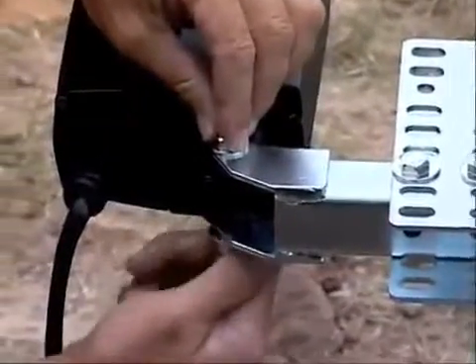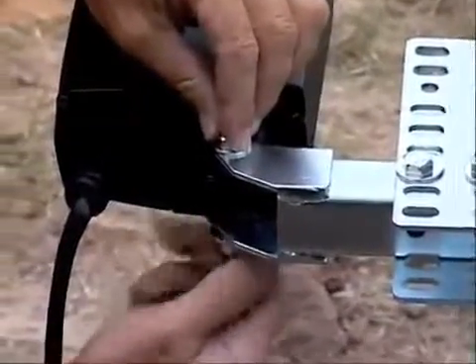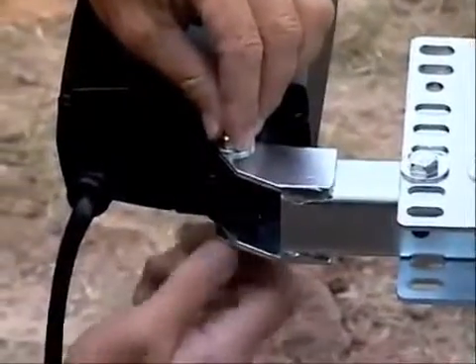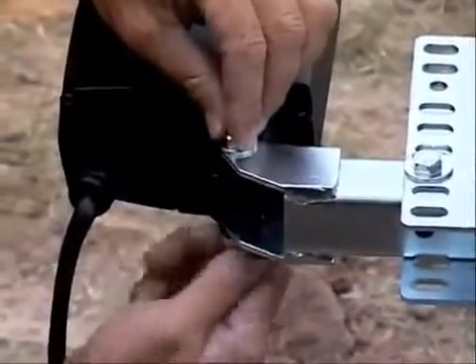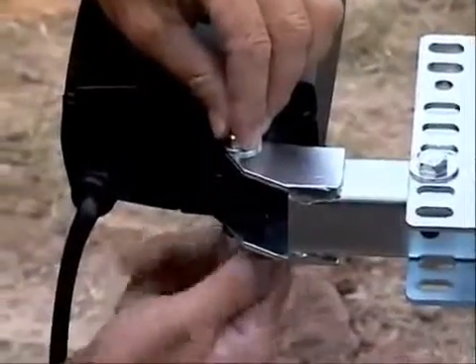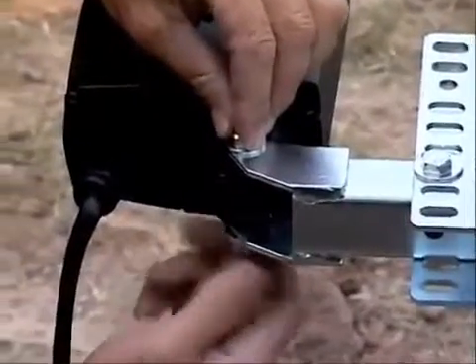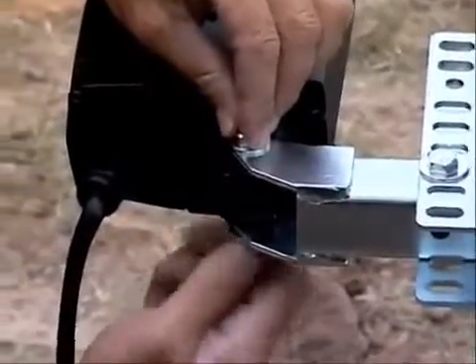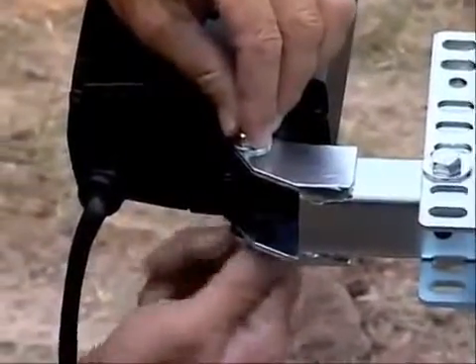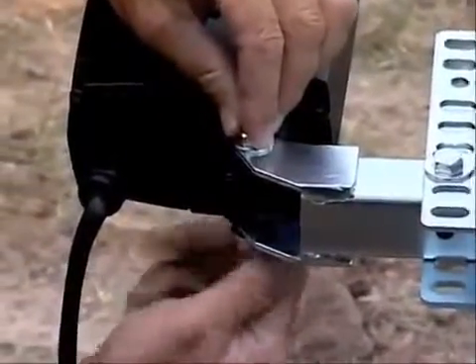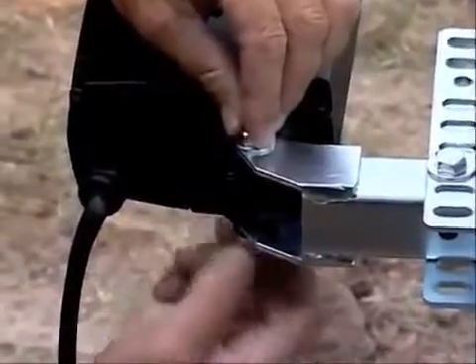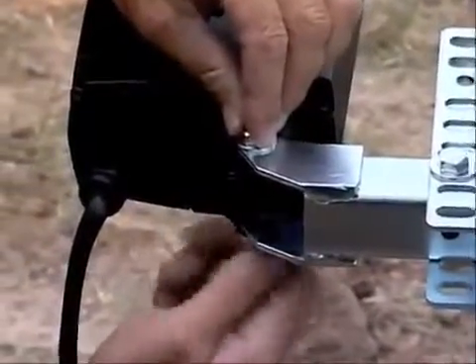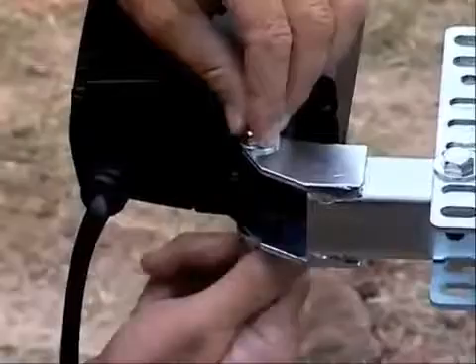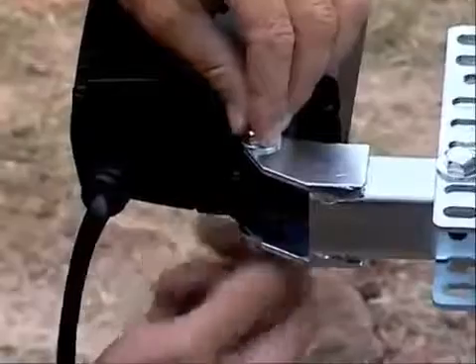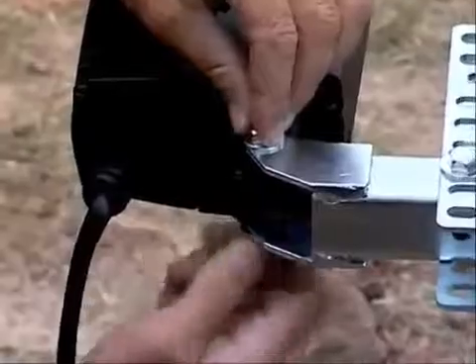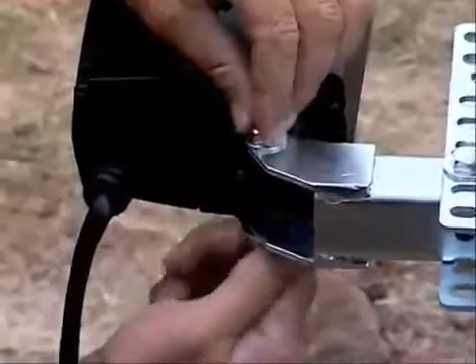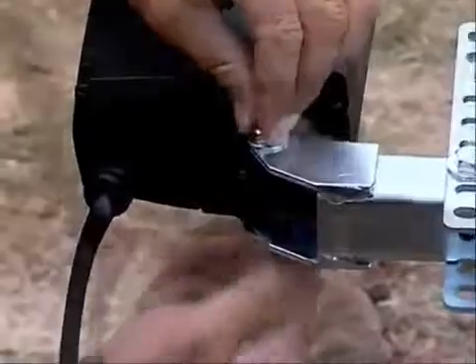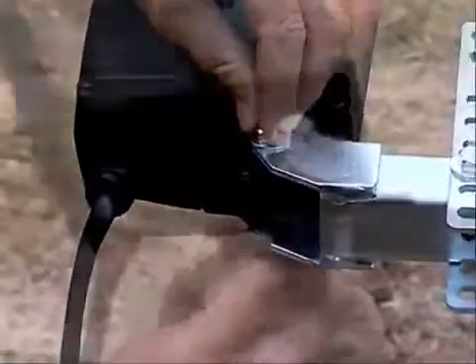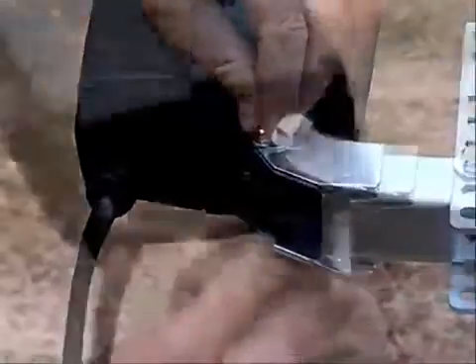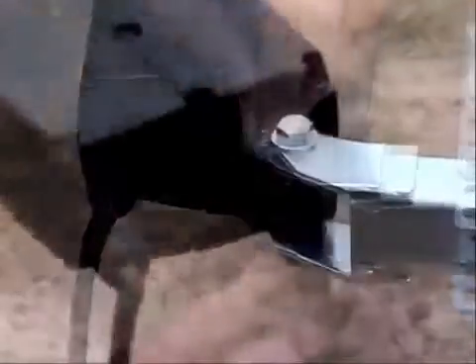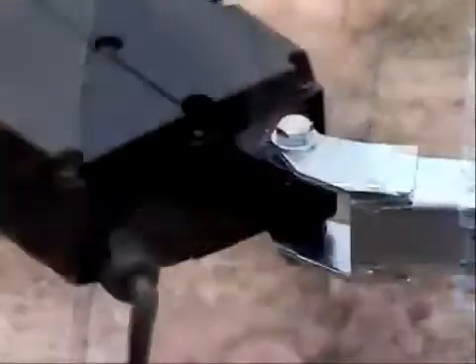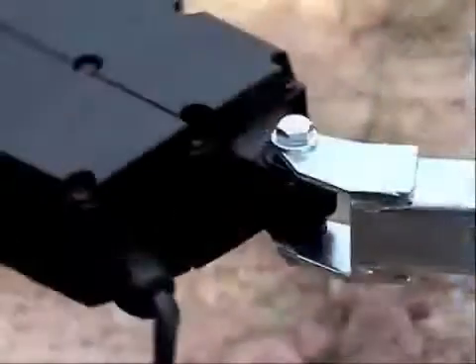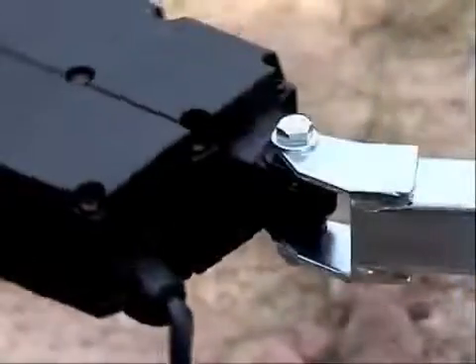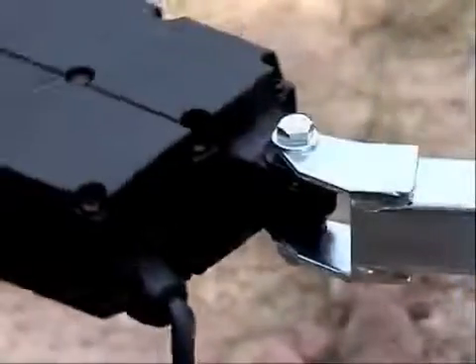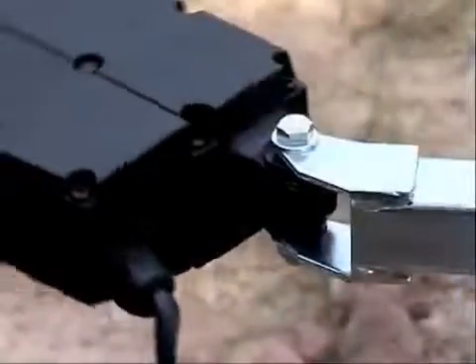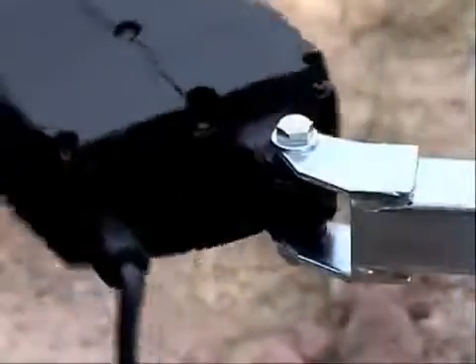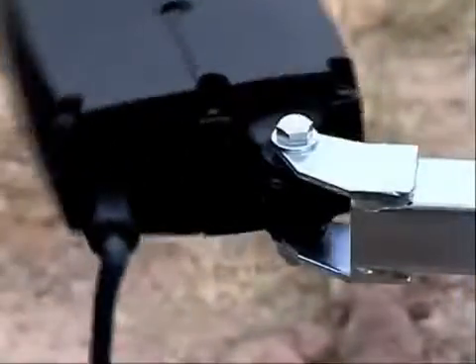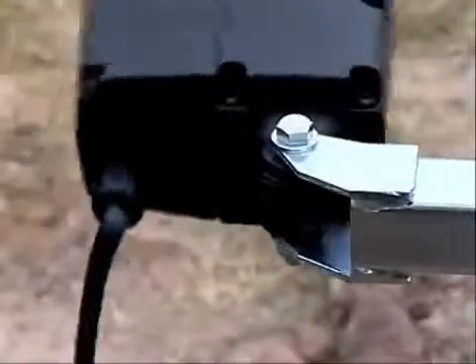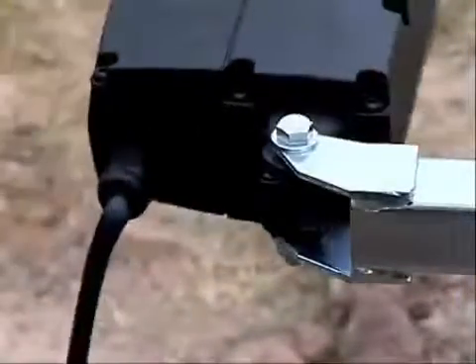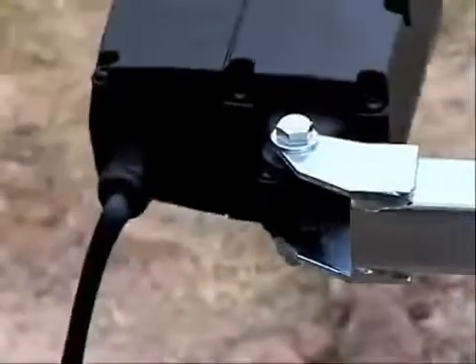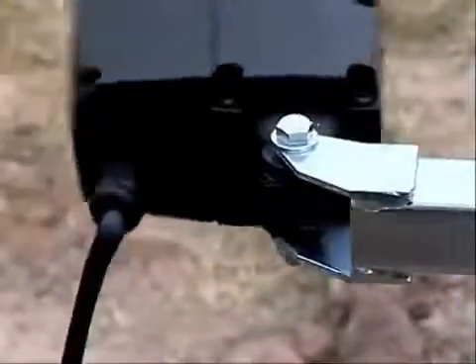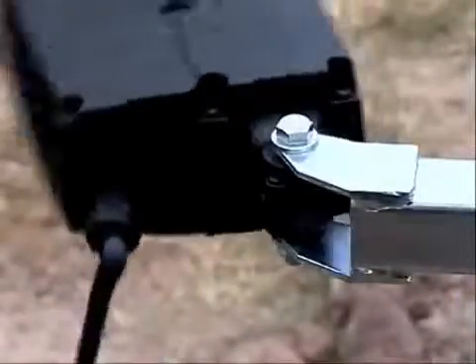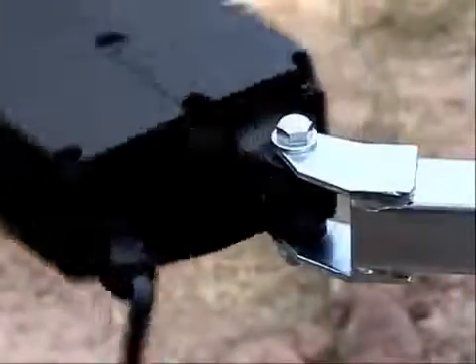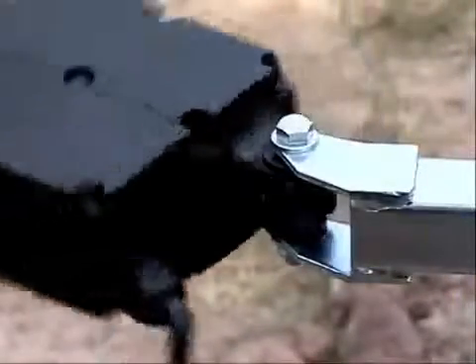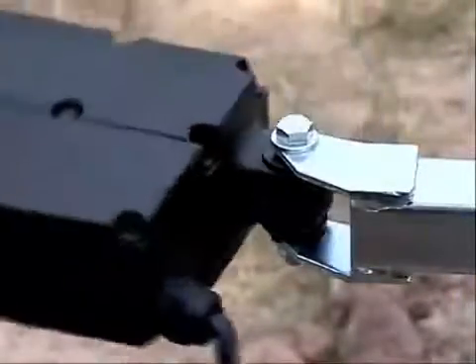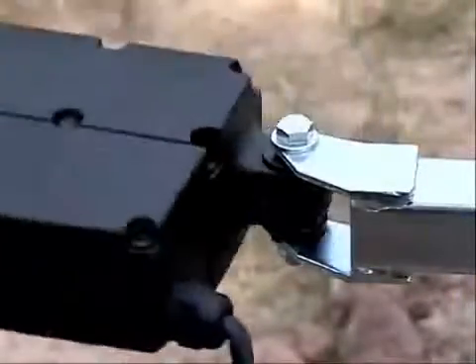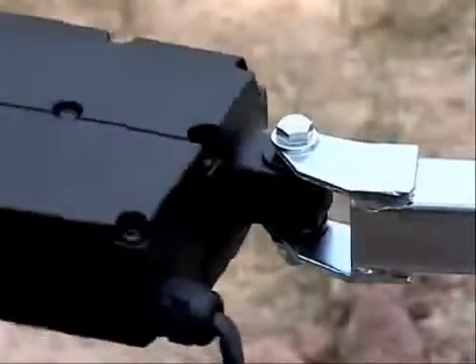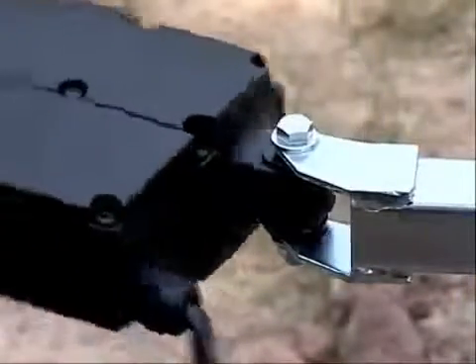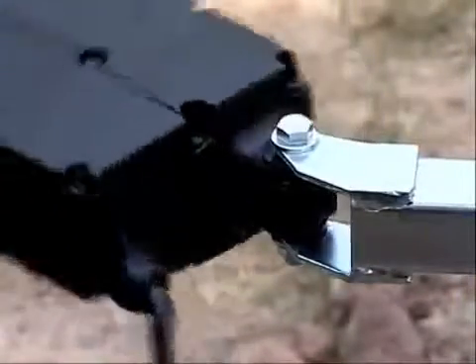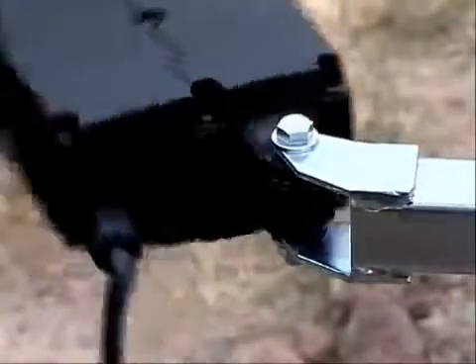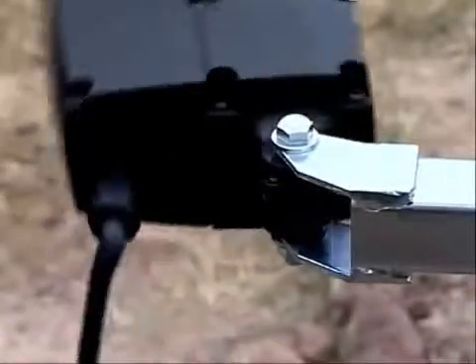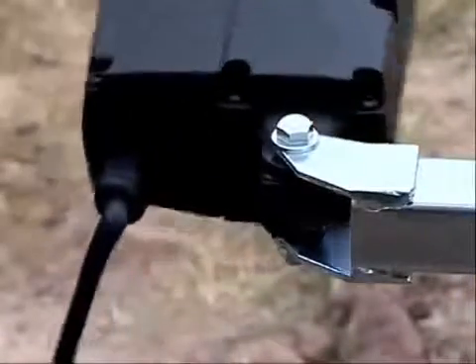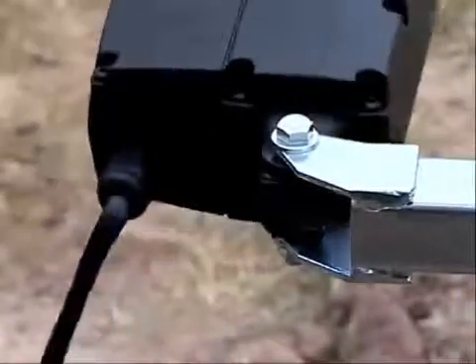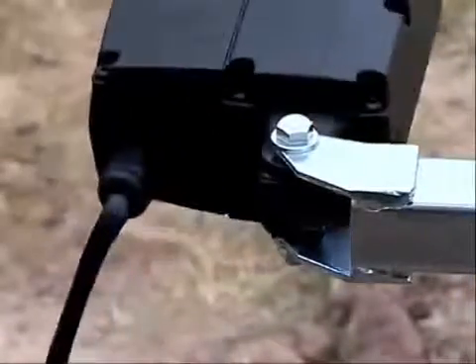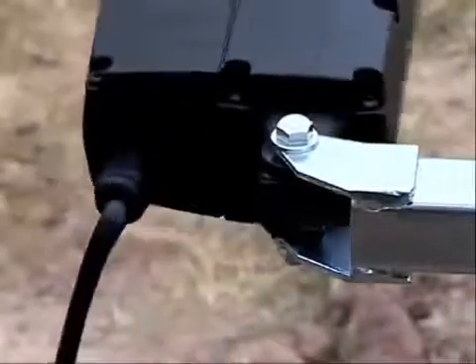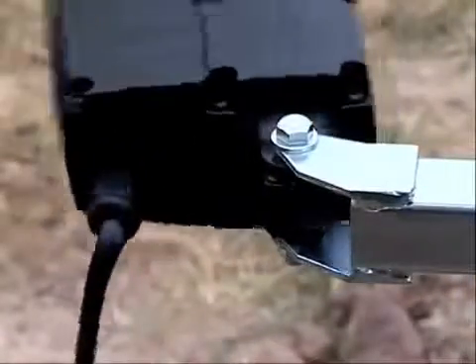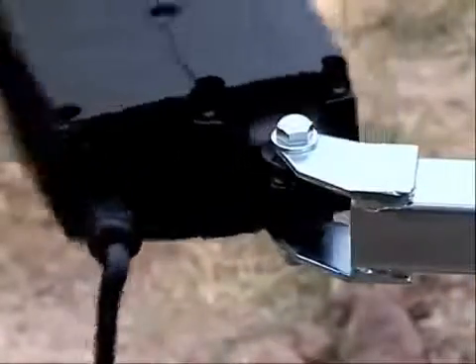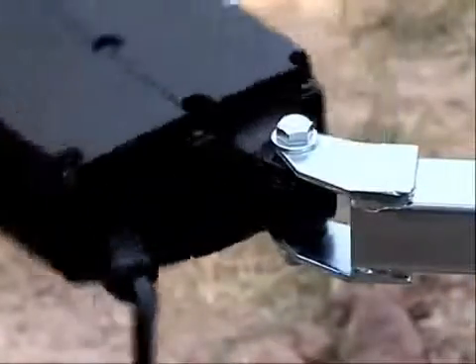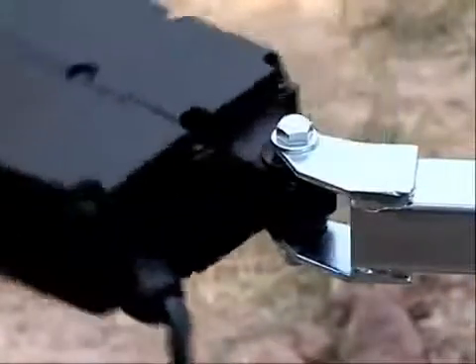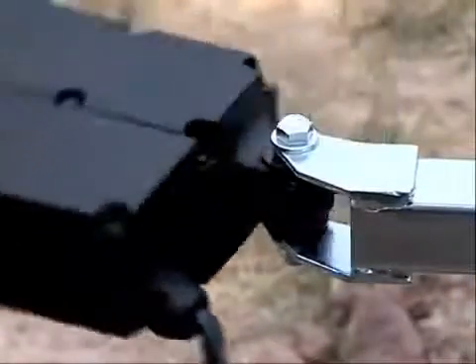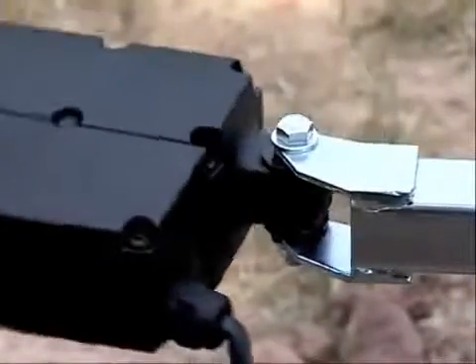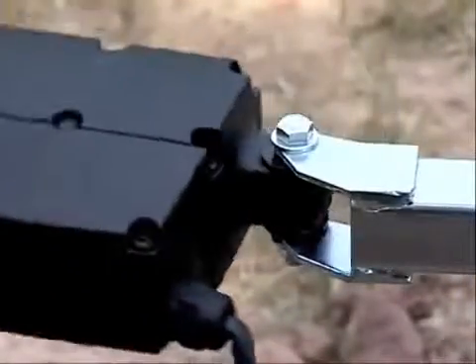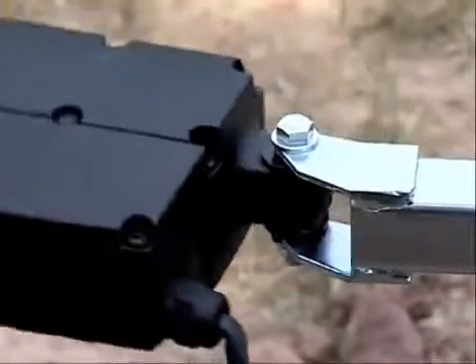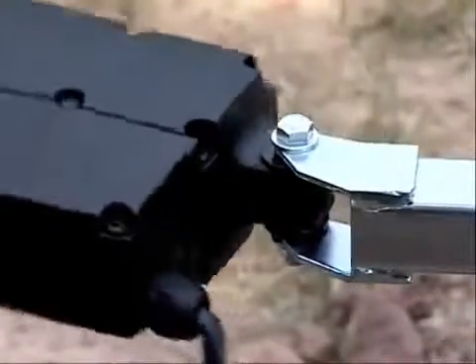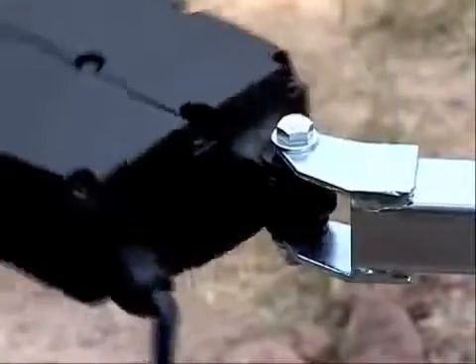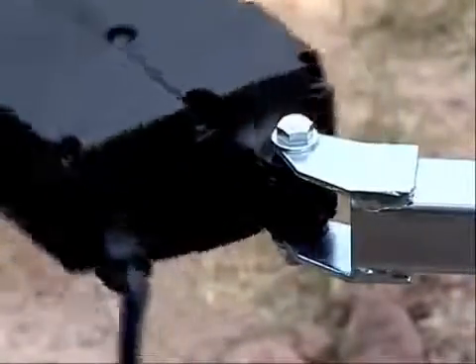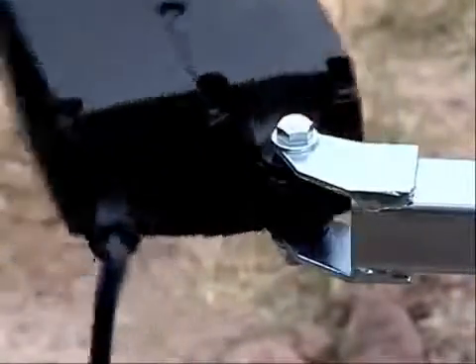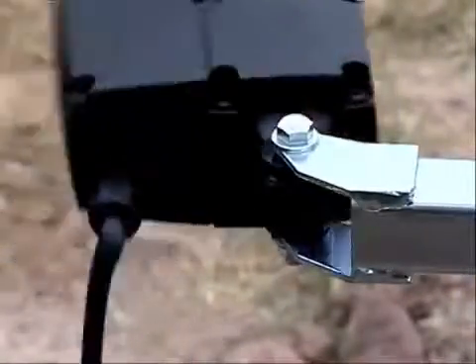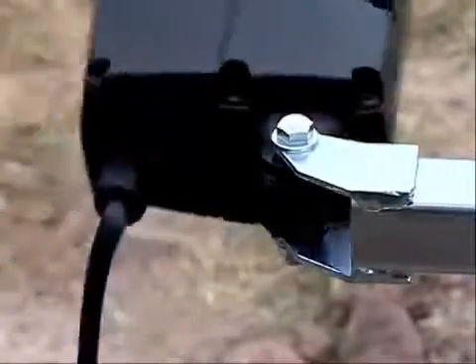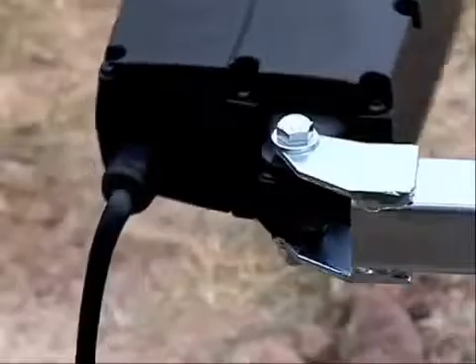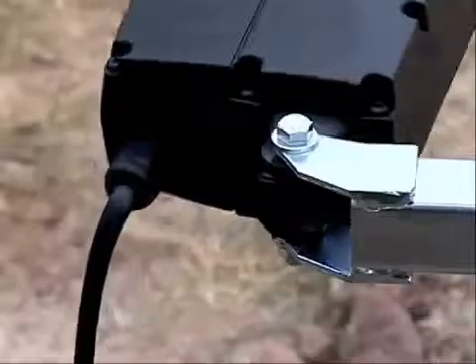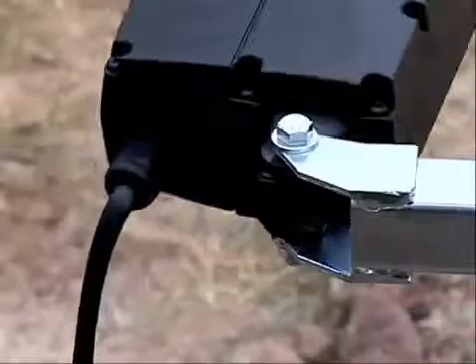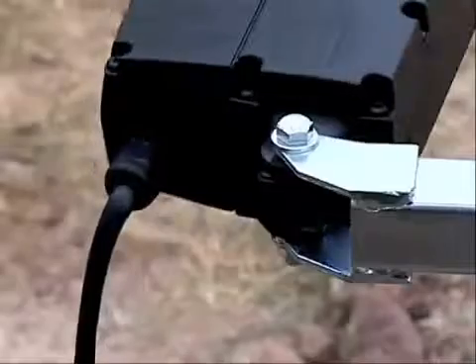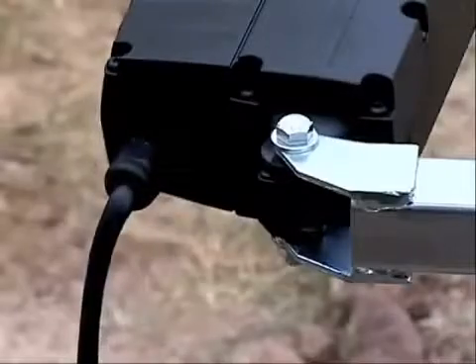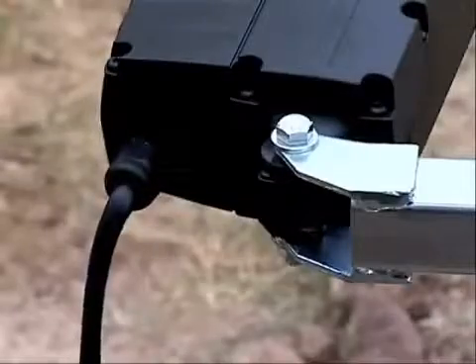Do not over-tighten. It is important that the actuator swing freely. Do not over-tighten.